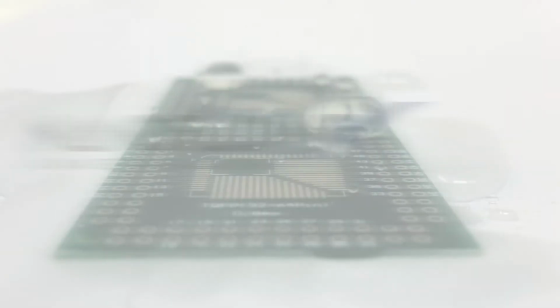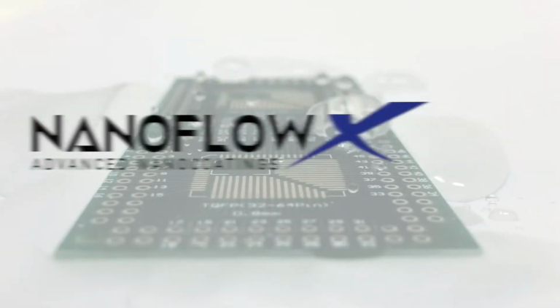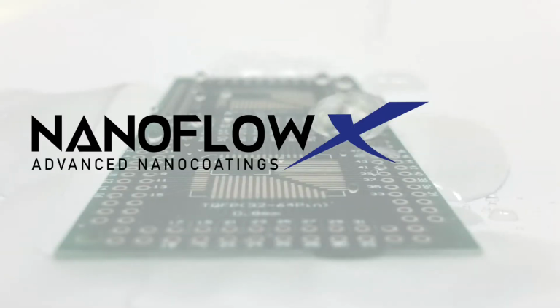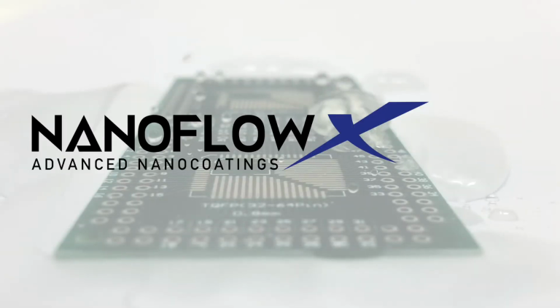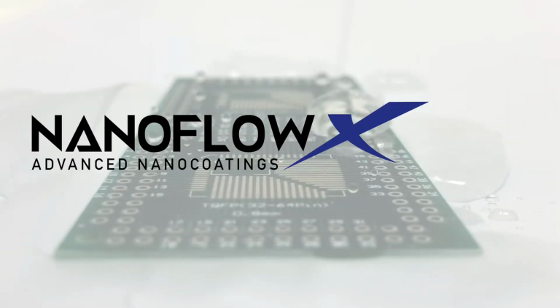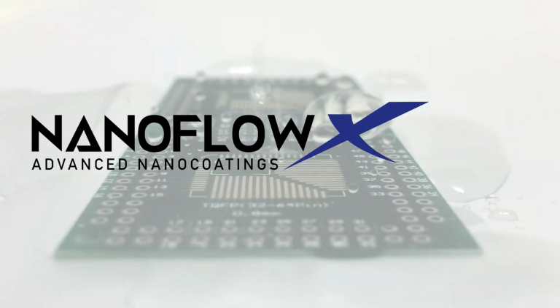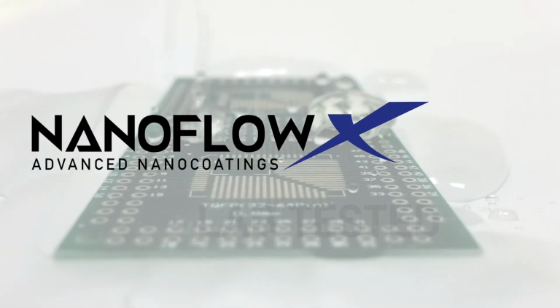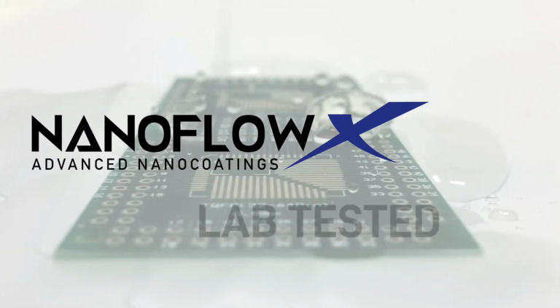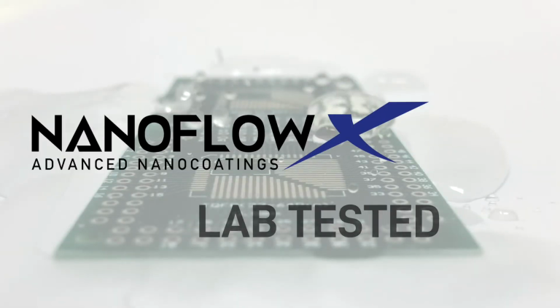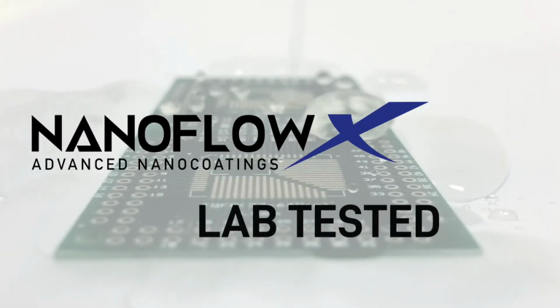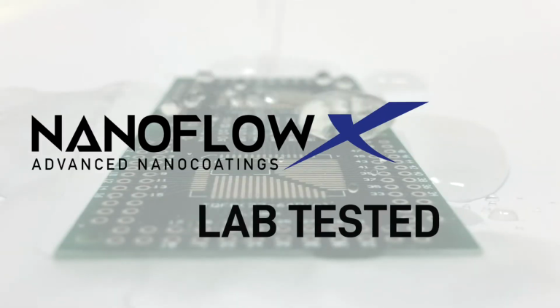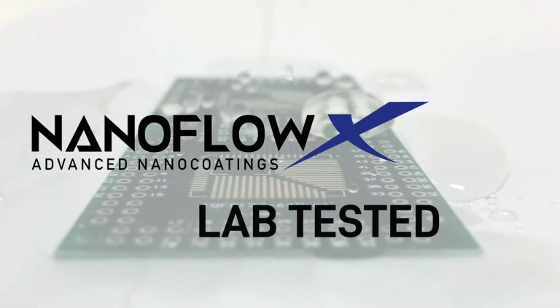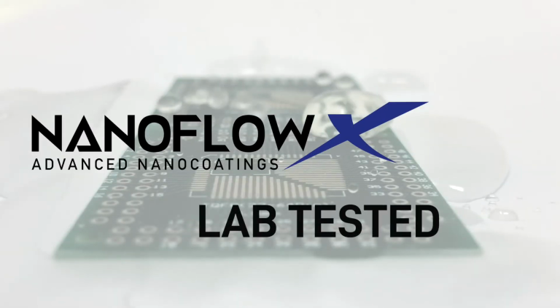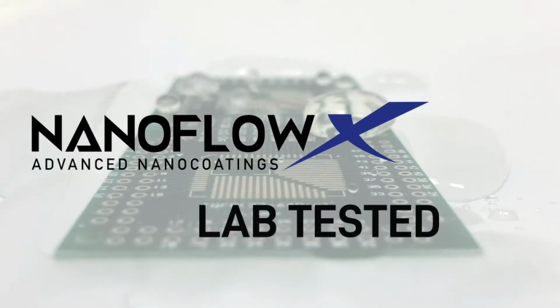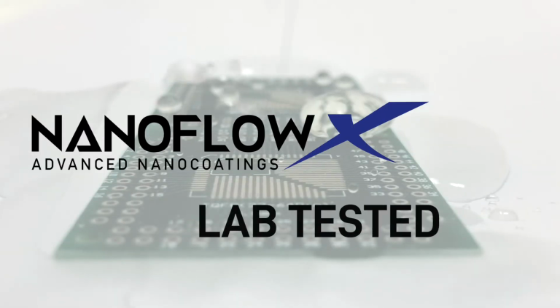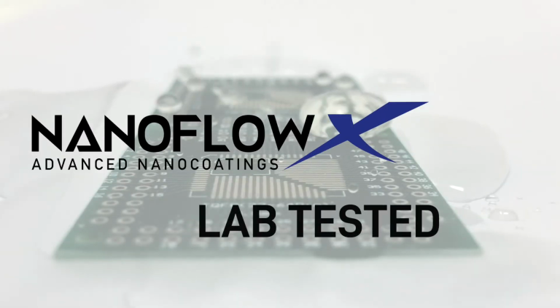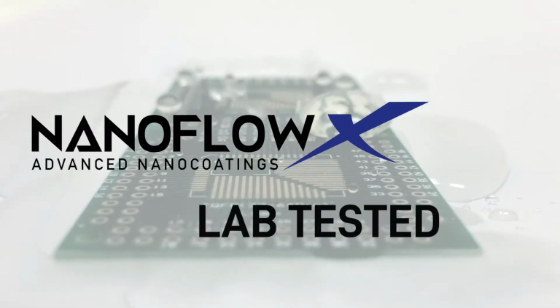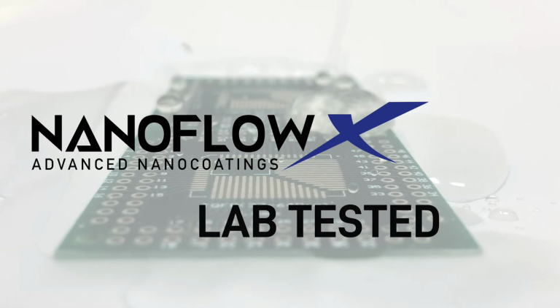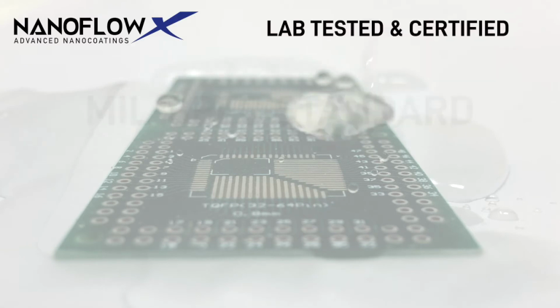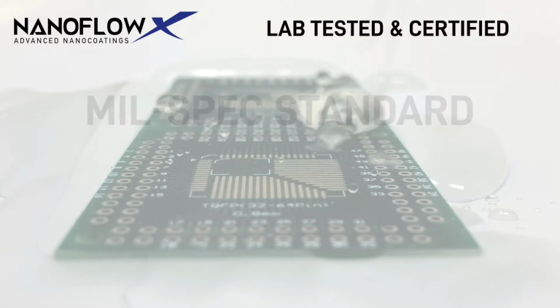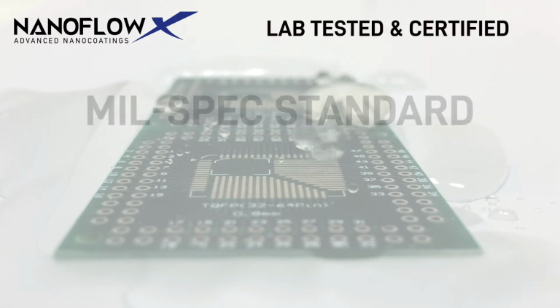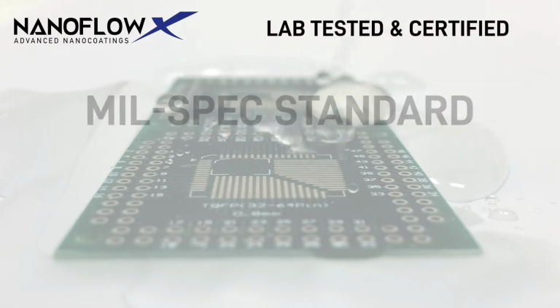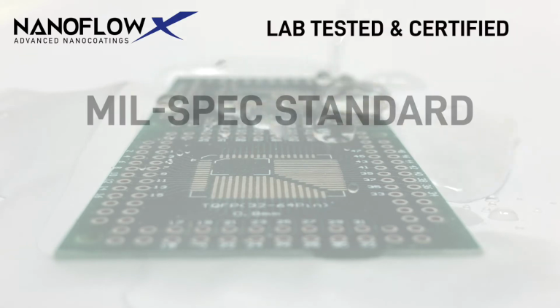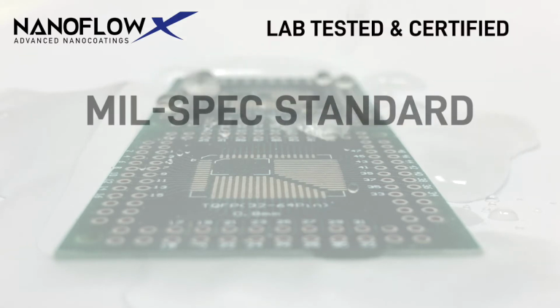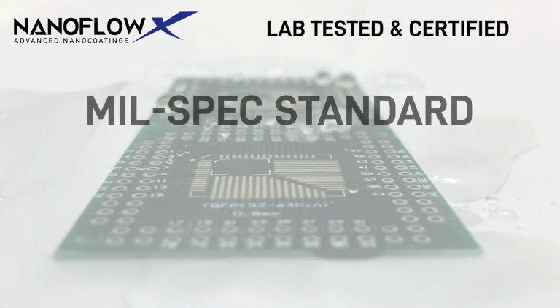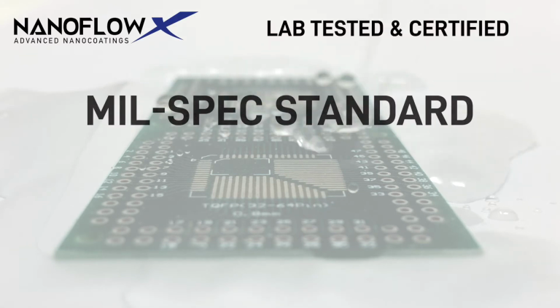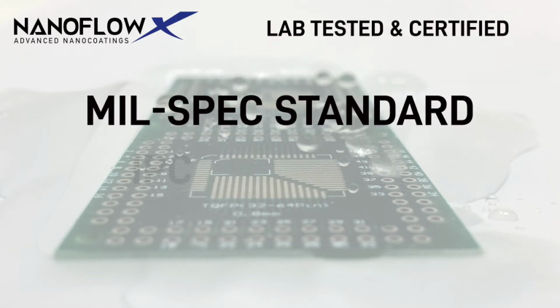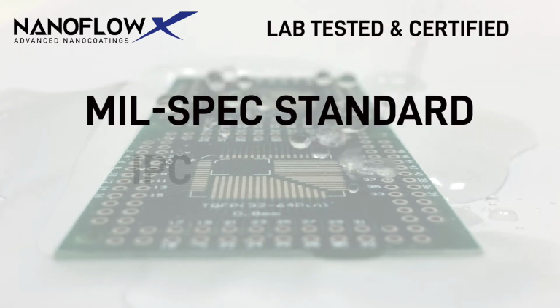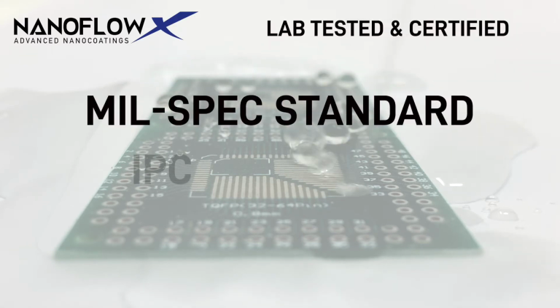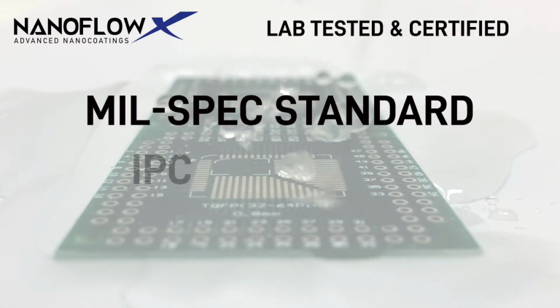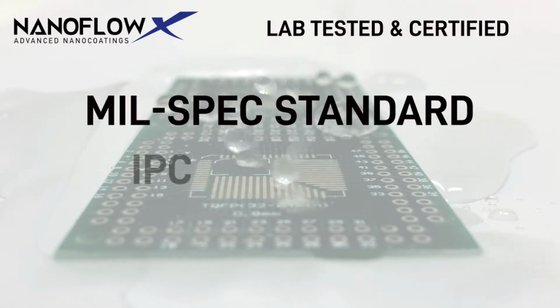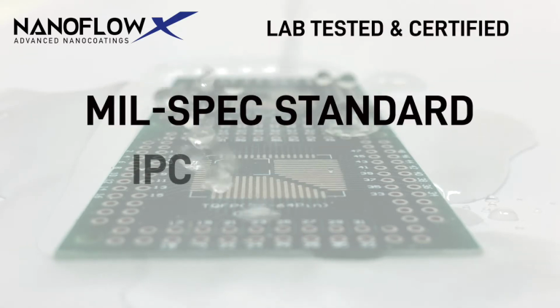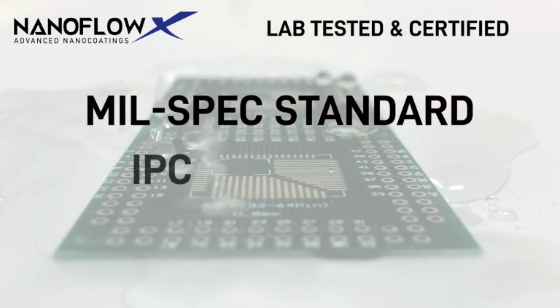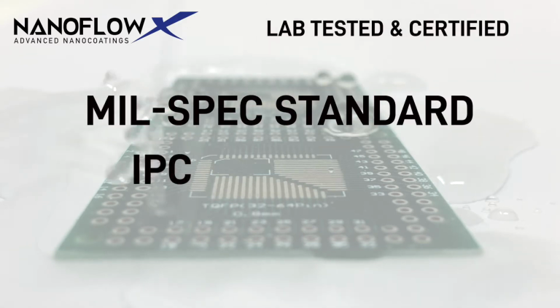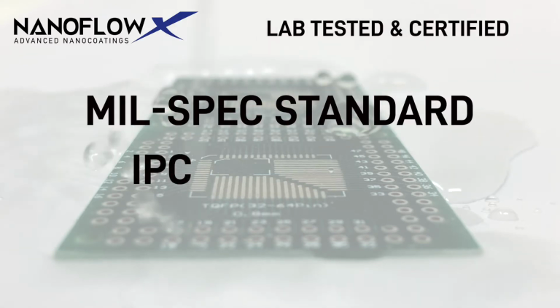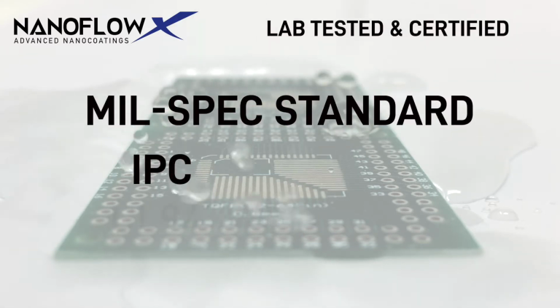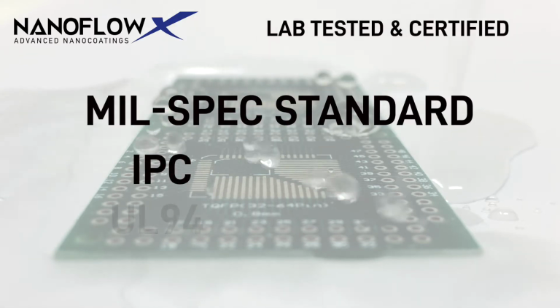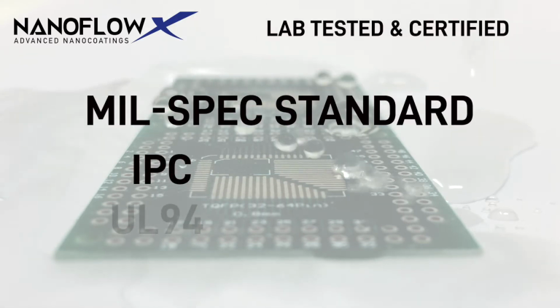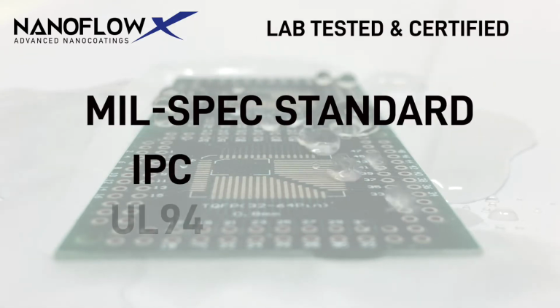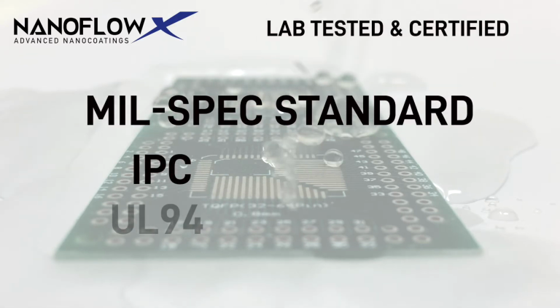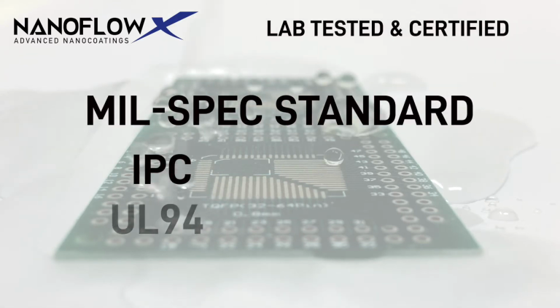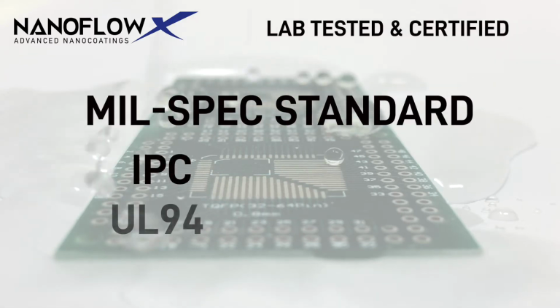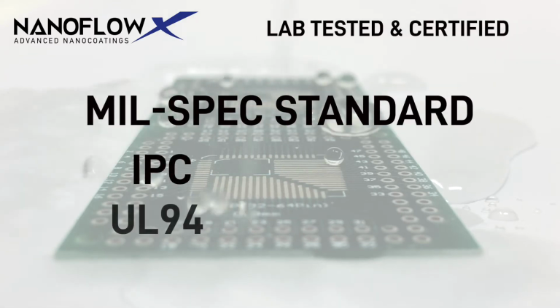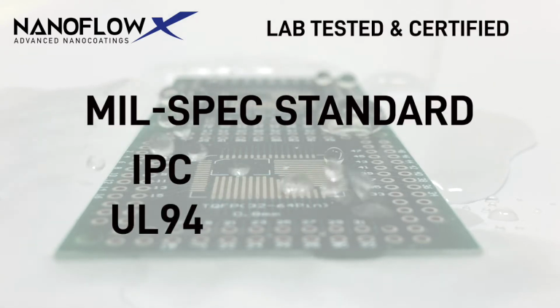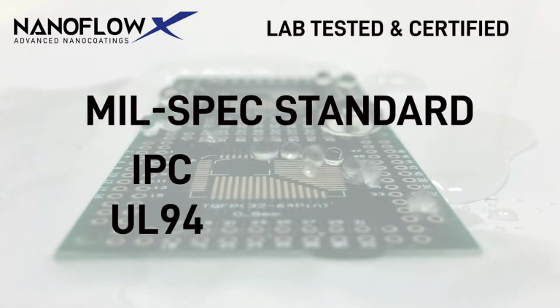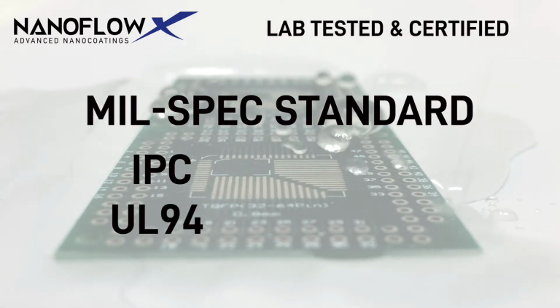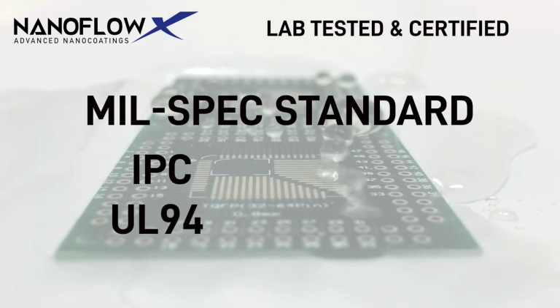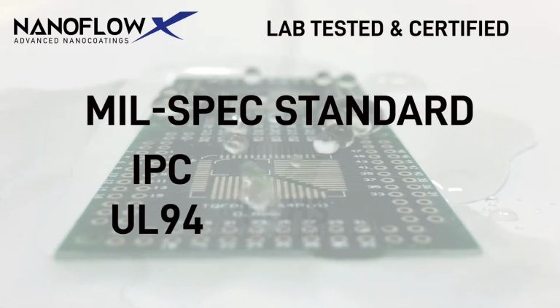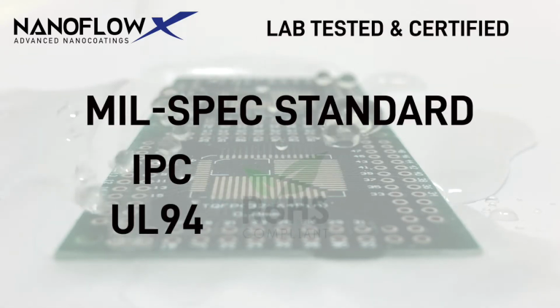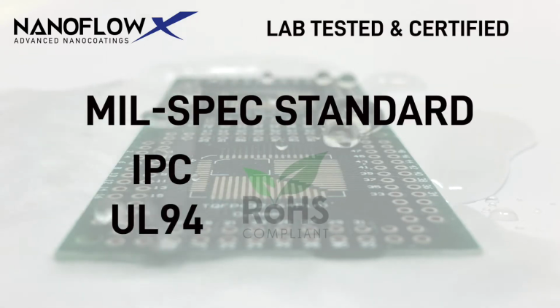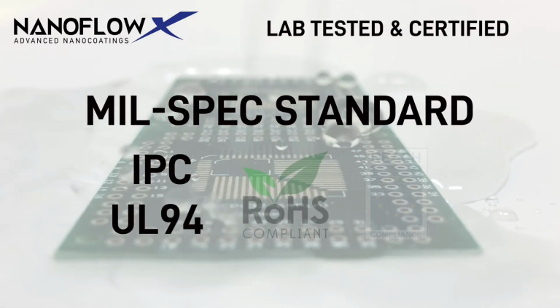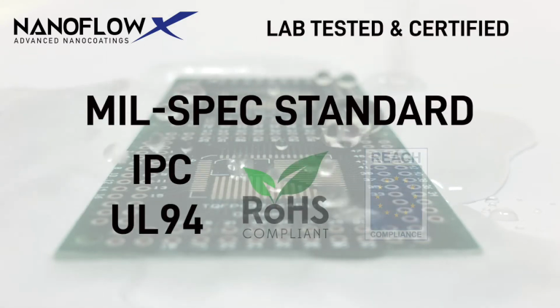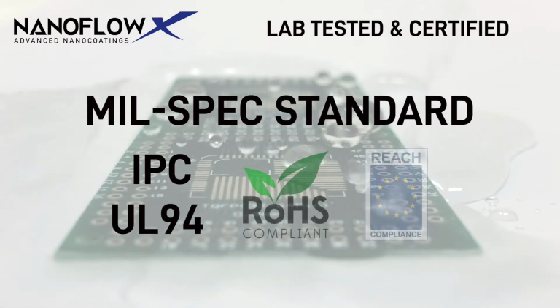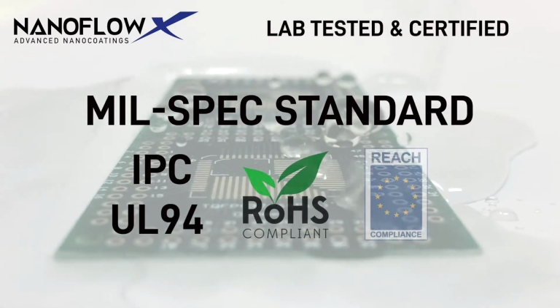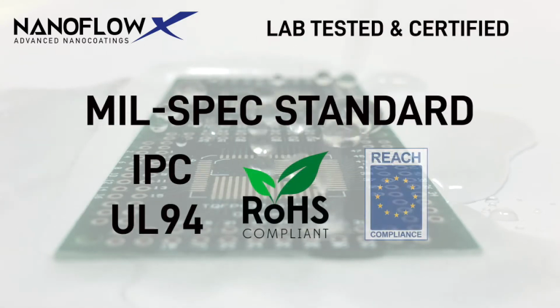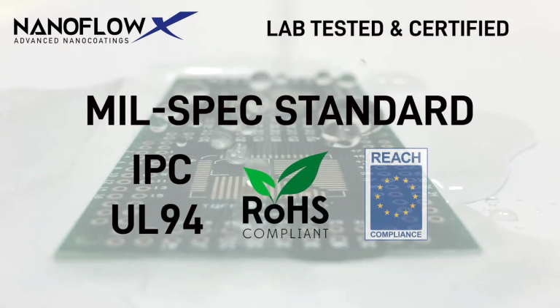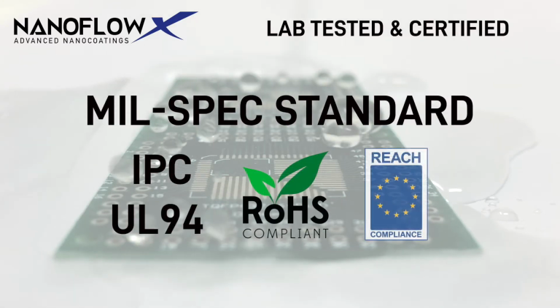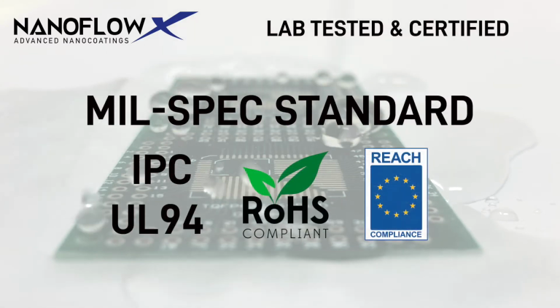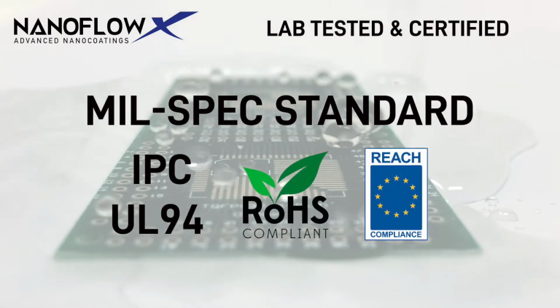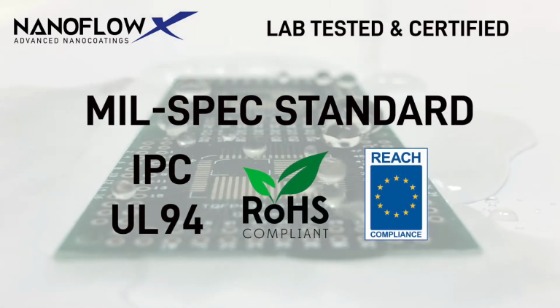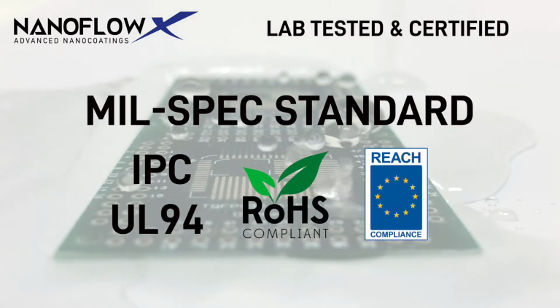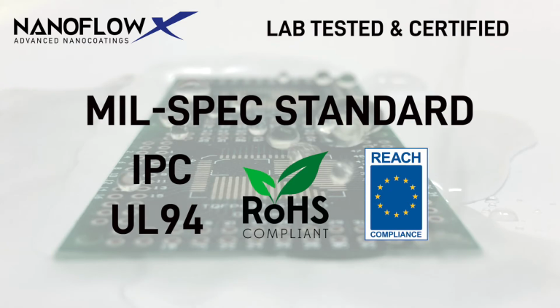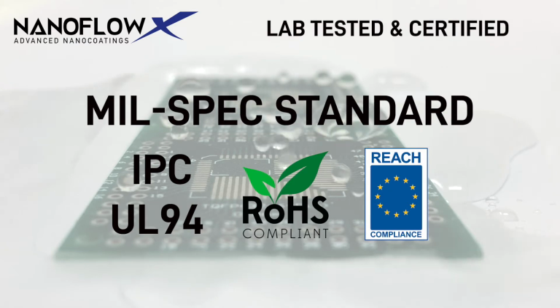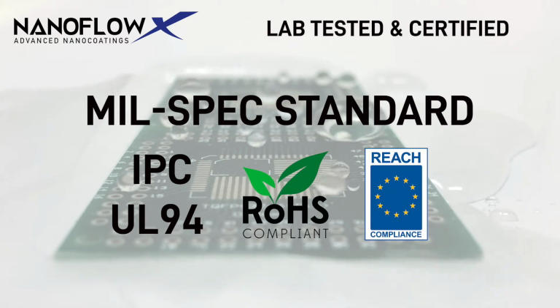NanoFlow X coatings are lab-tested conforming to MIL-Spec standards, IPC, UL94, as well as RoHS and REACH certified.